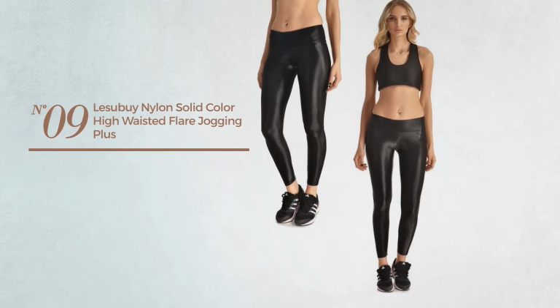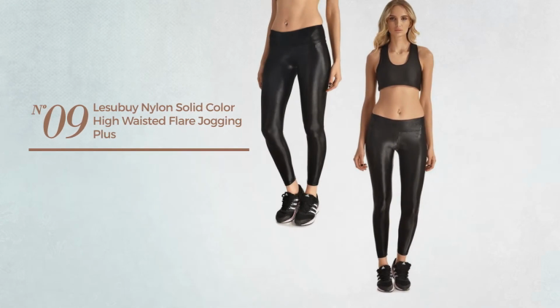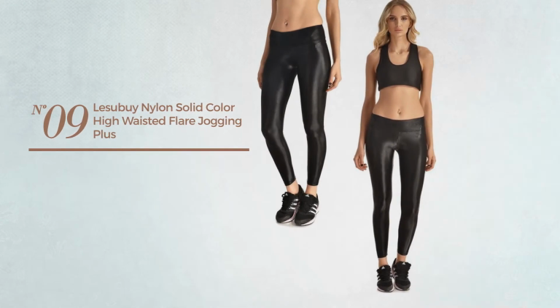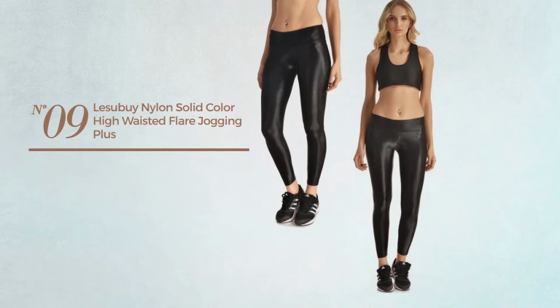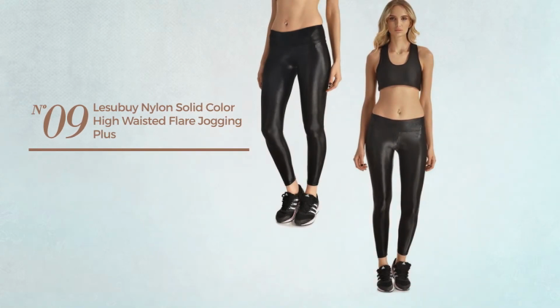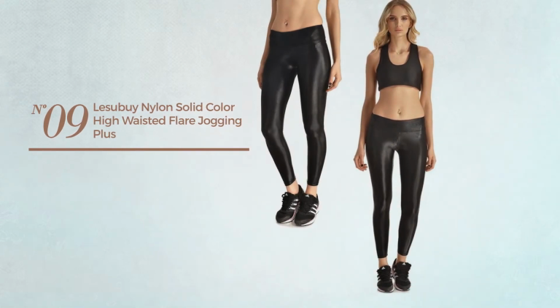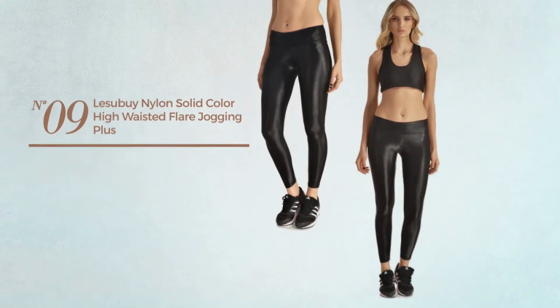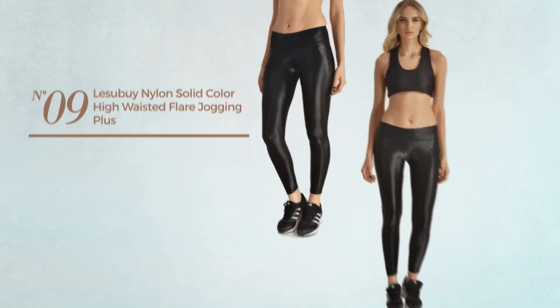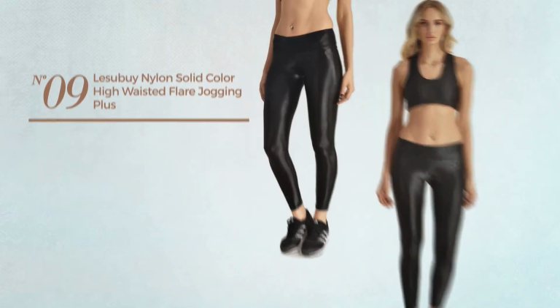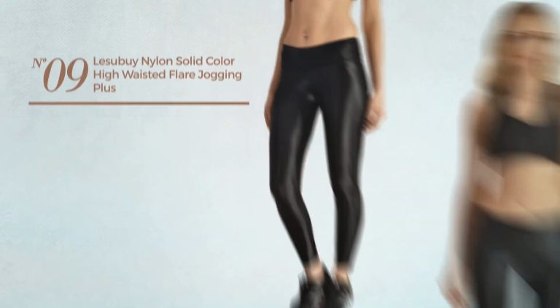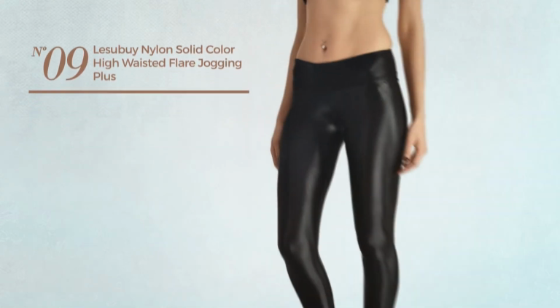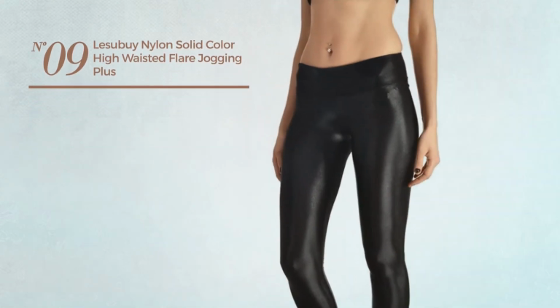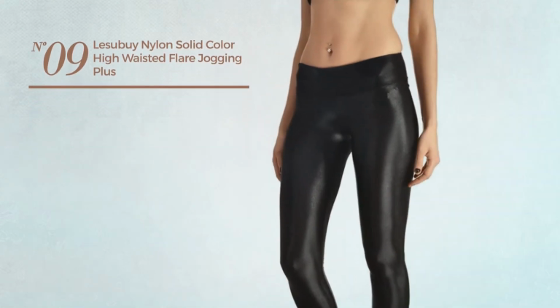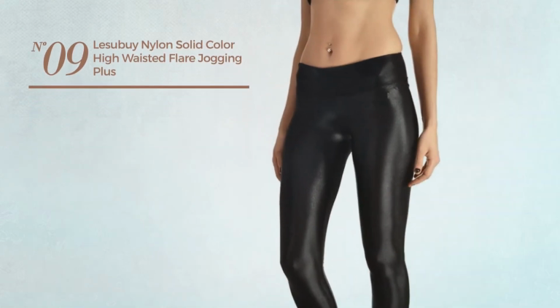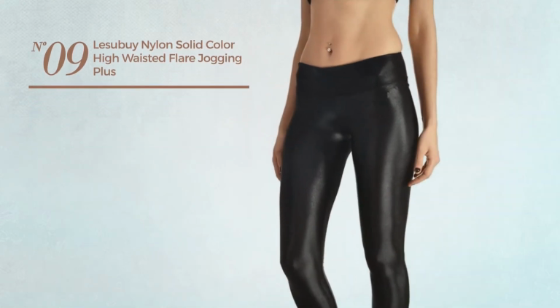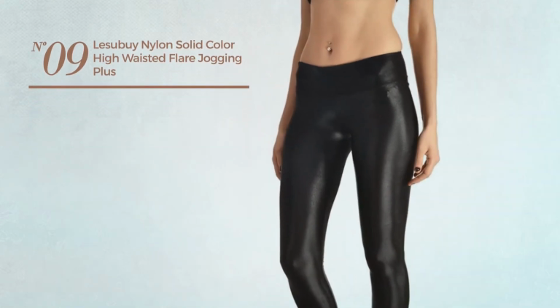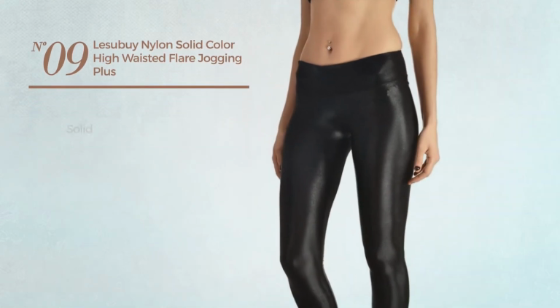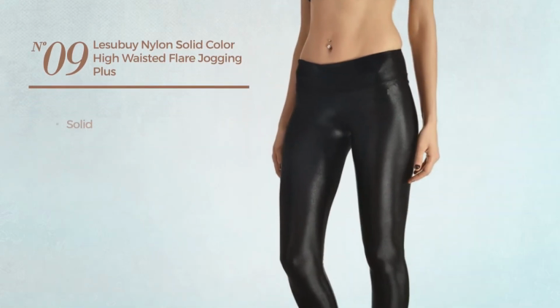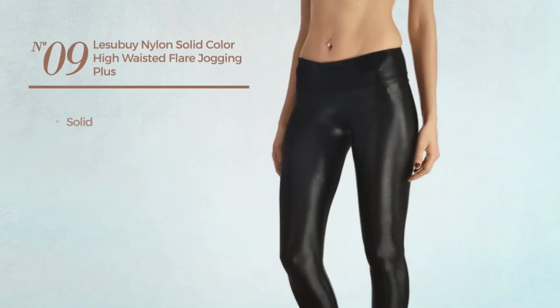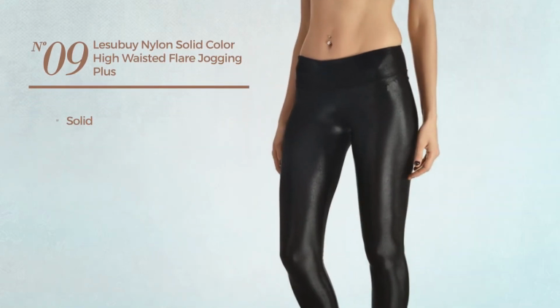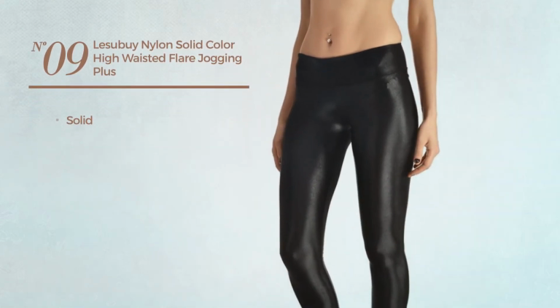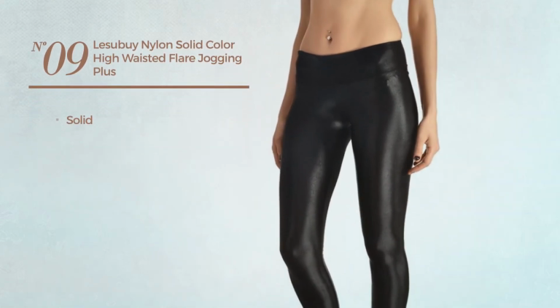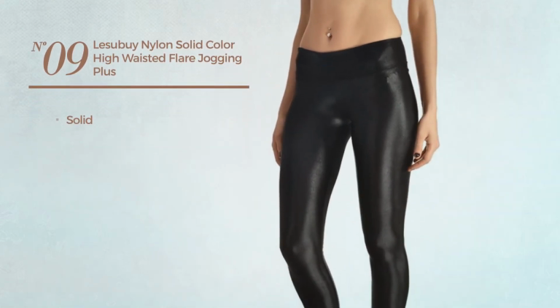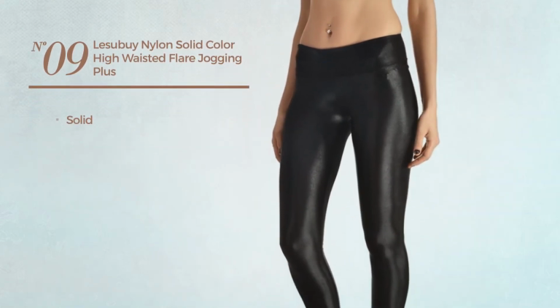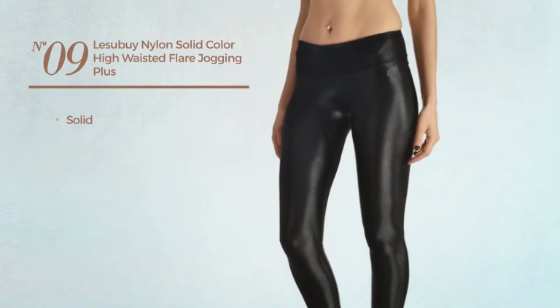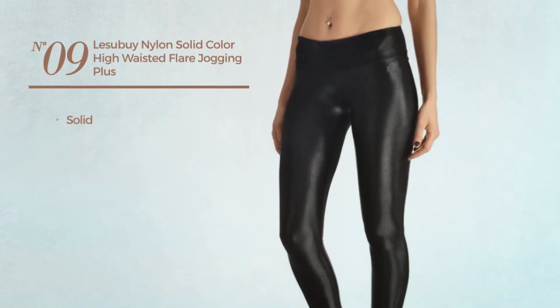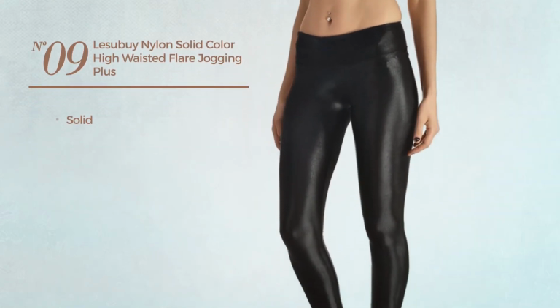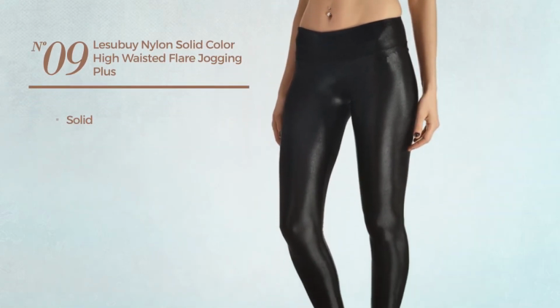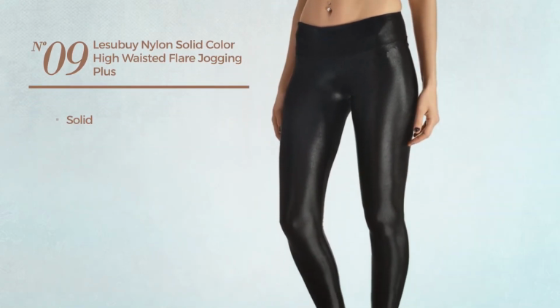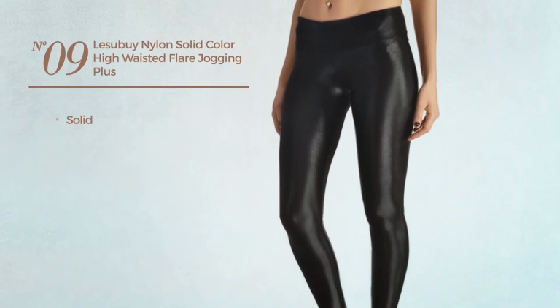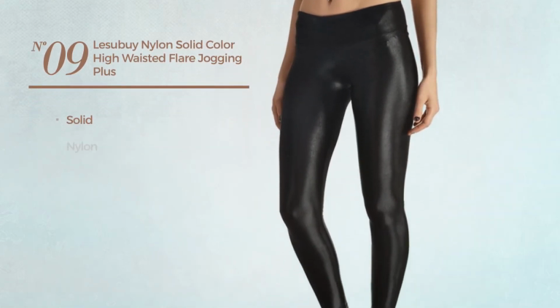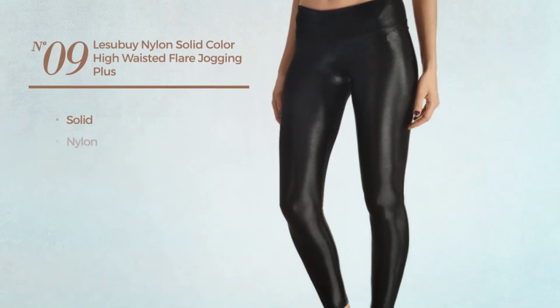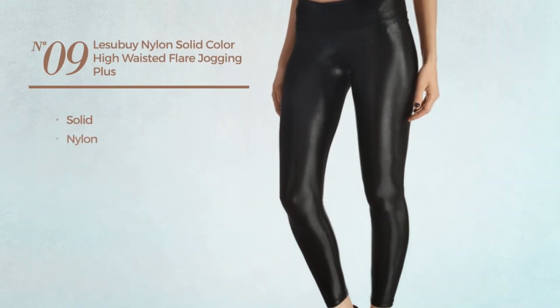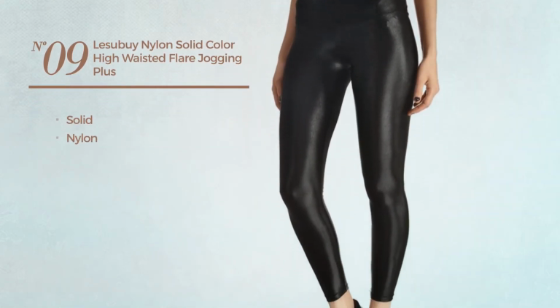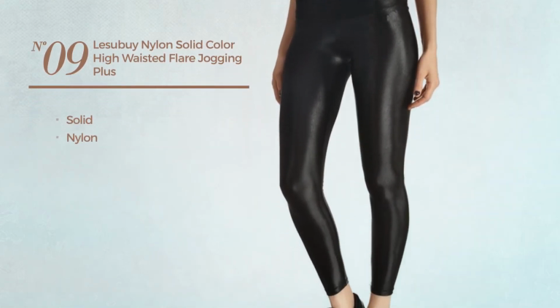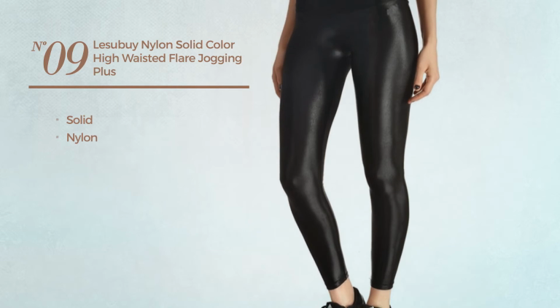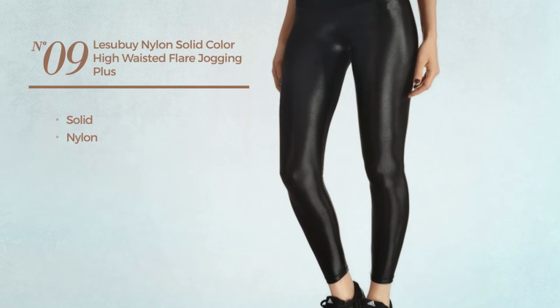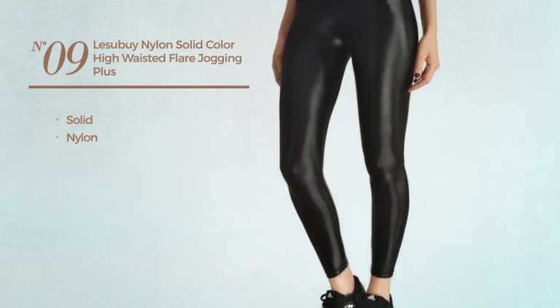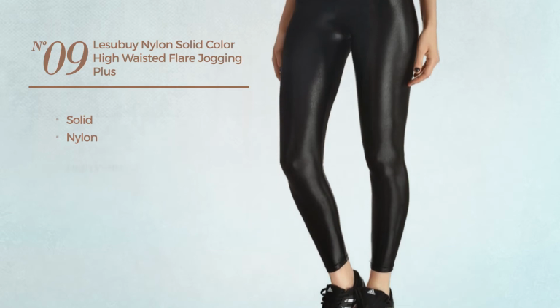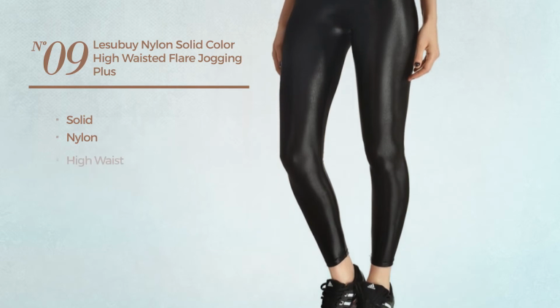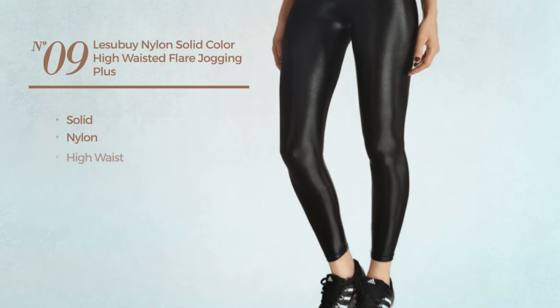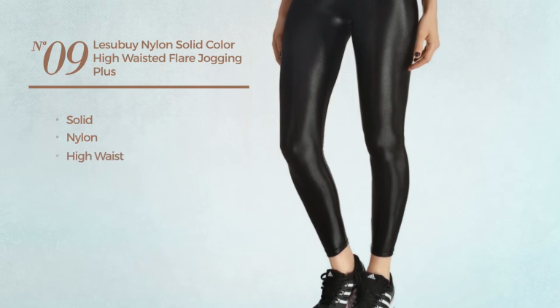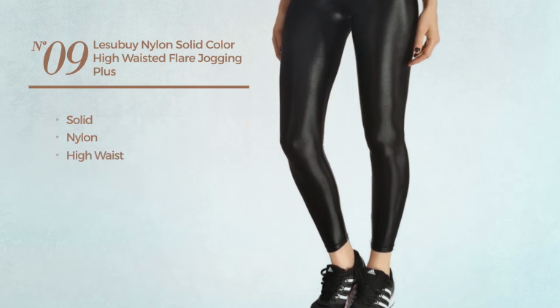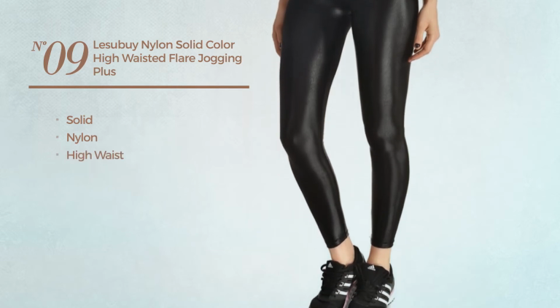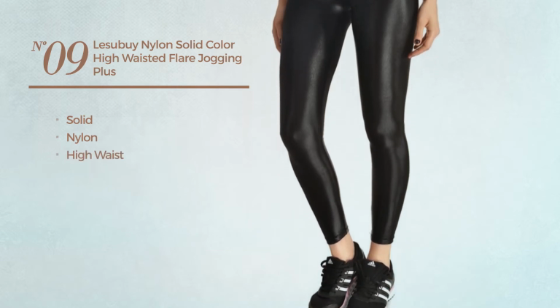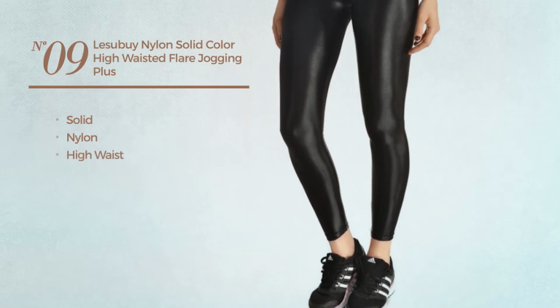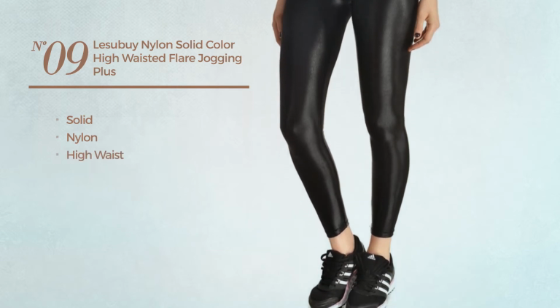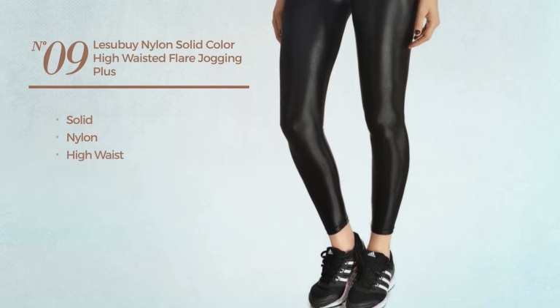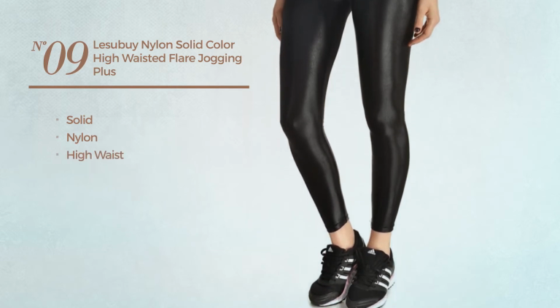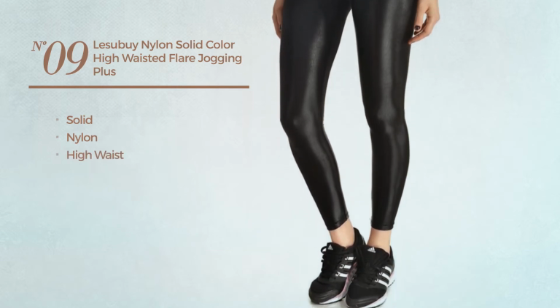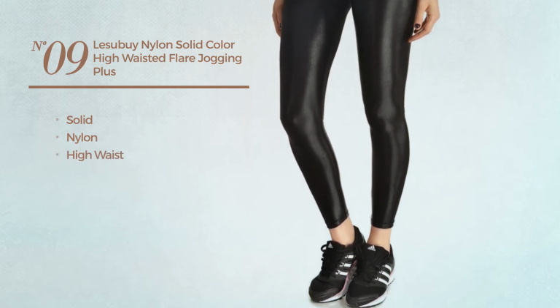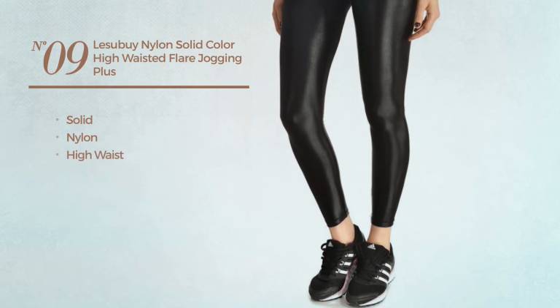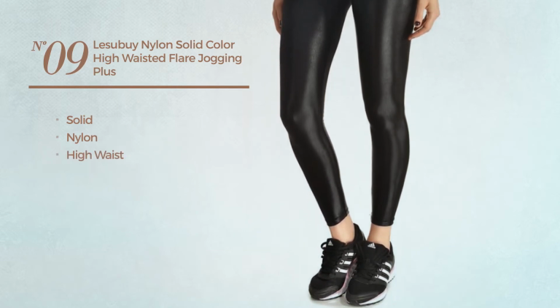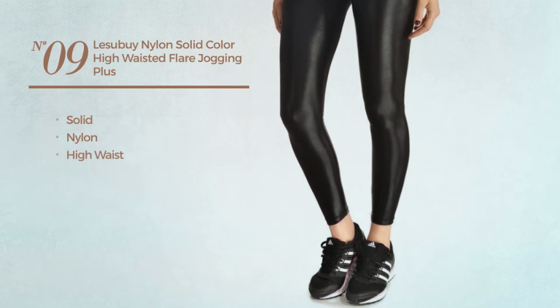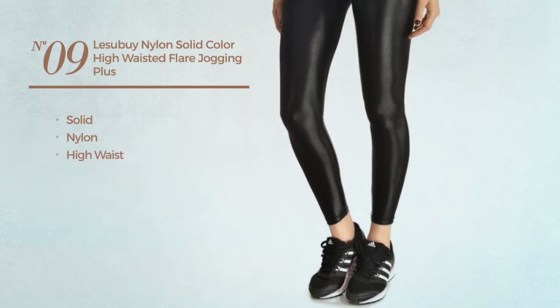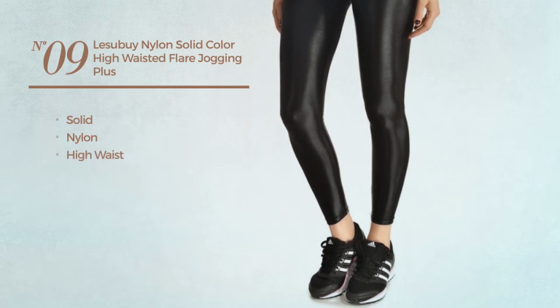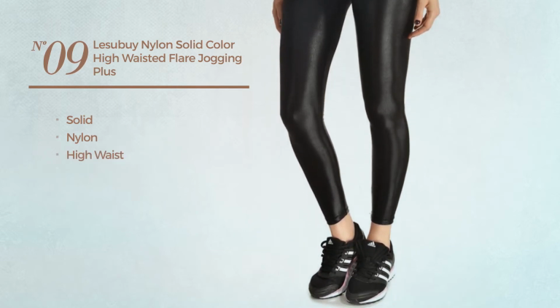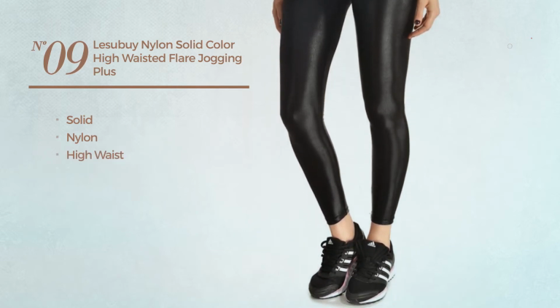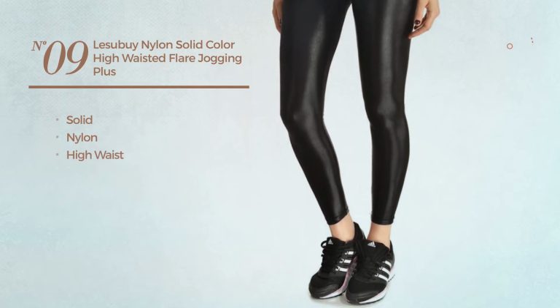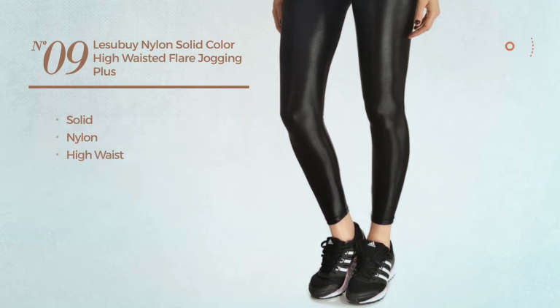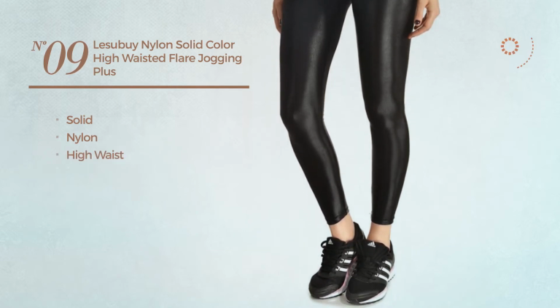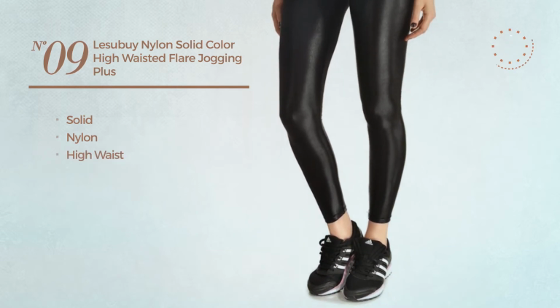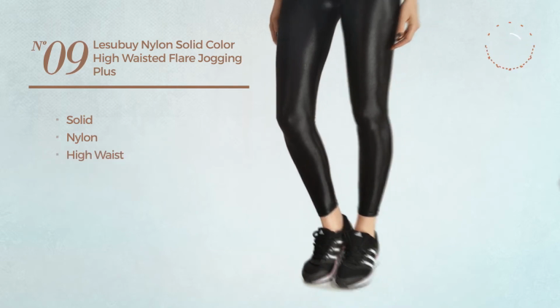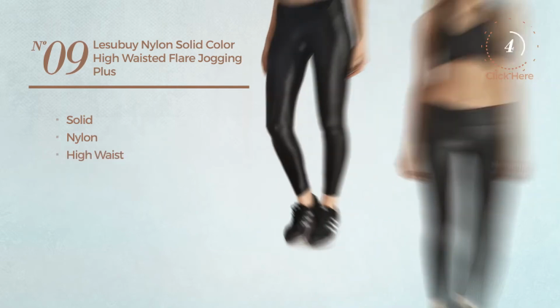Number 9. Featuring a solid look, made of nylon, with a high waist. Available in 6 other colors.